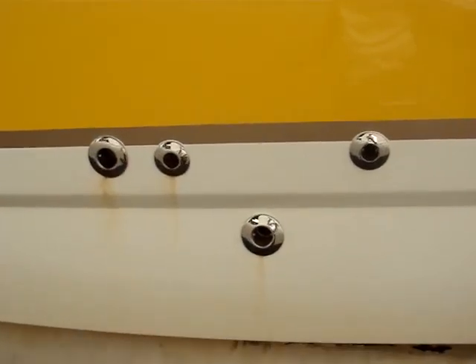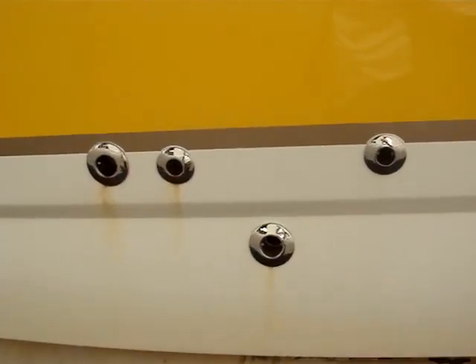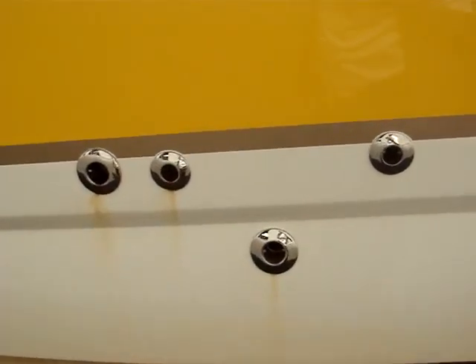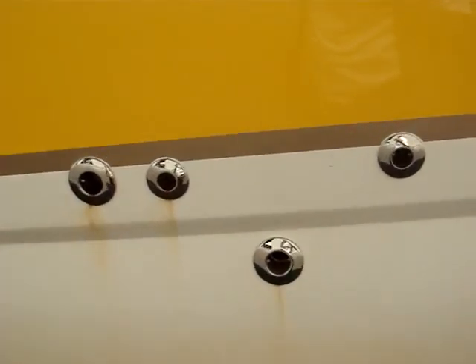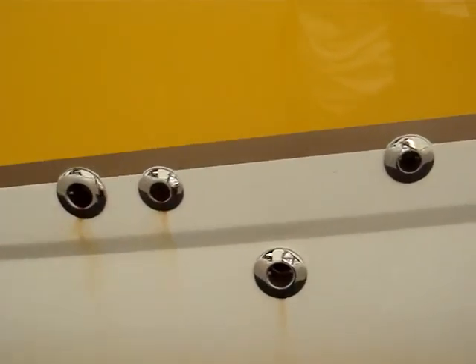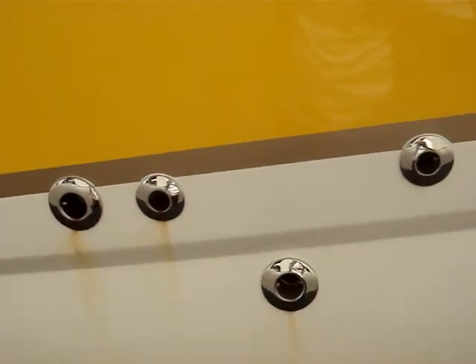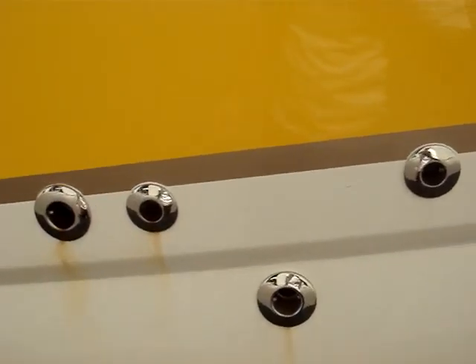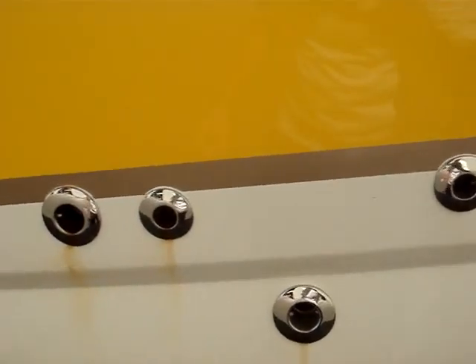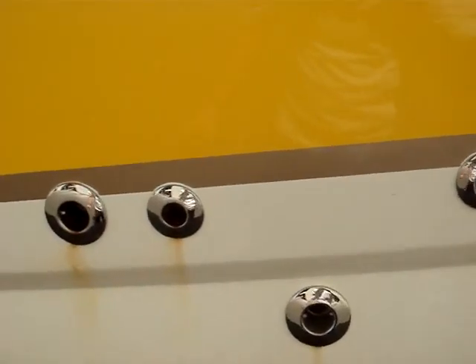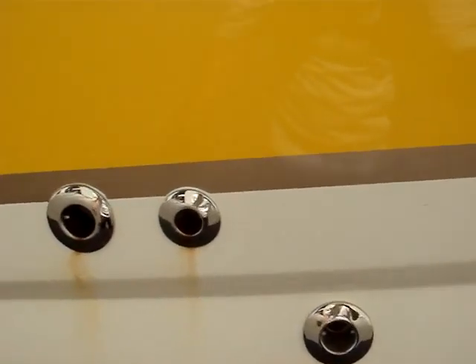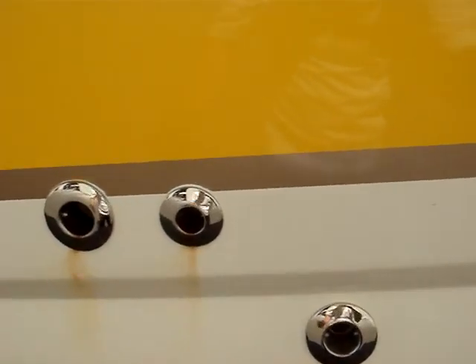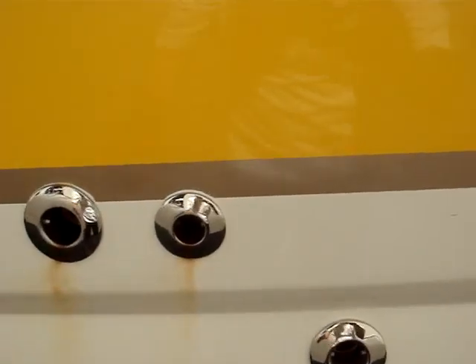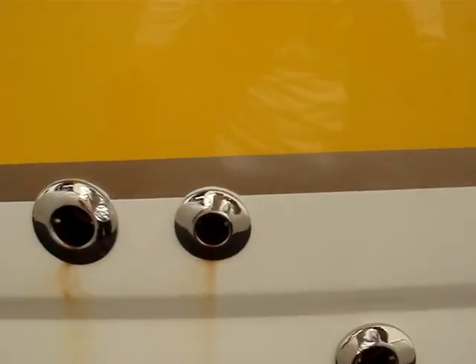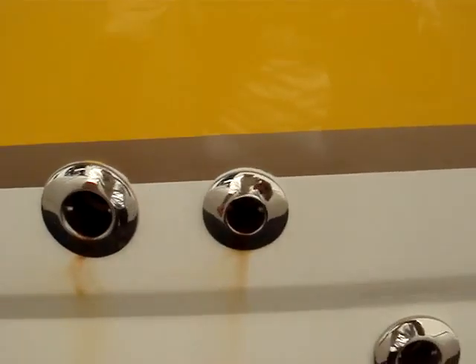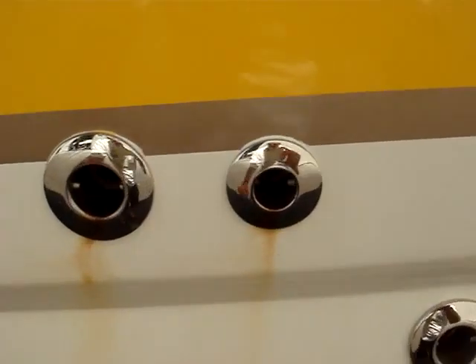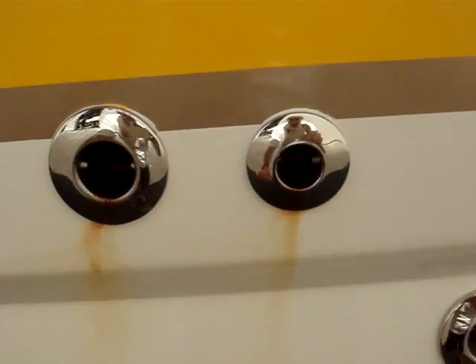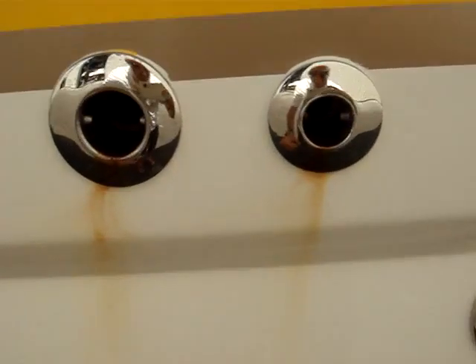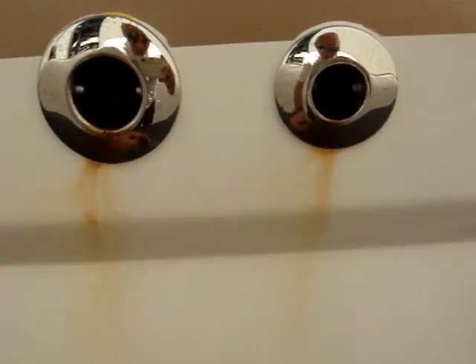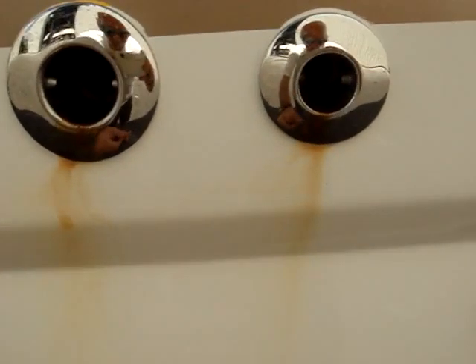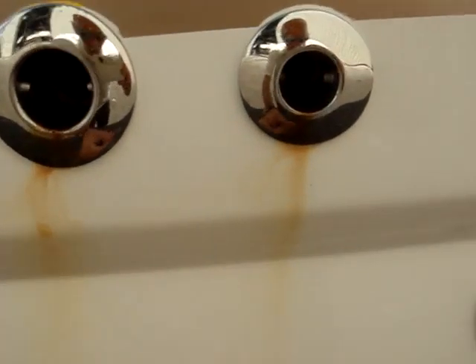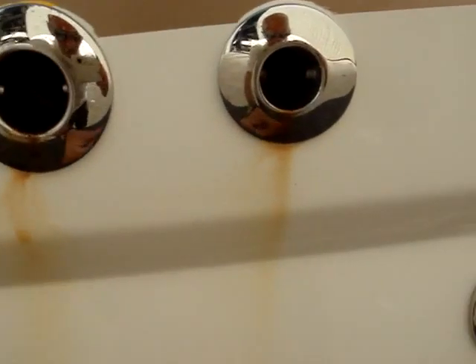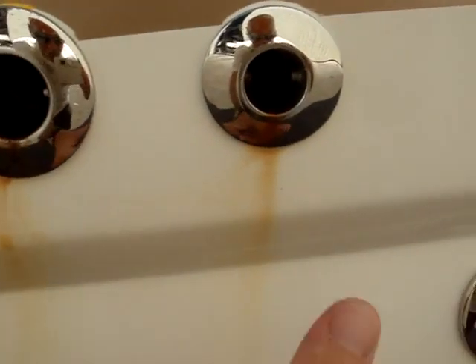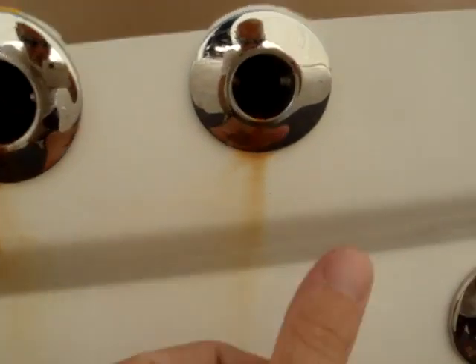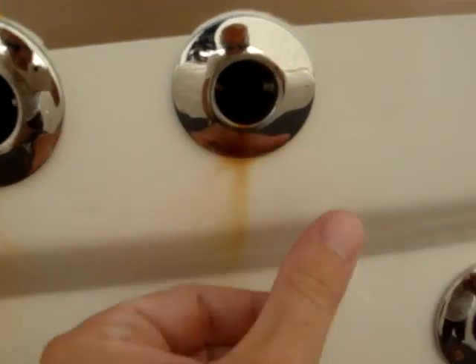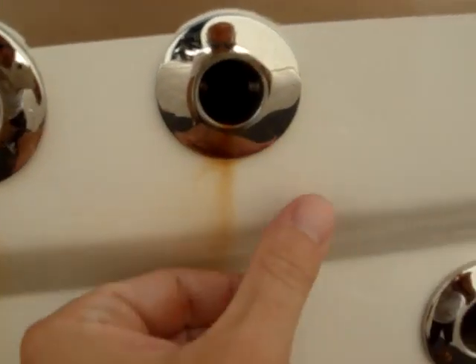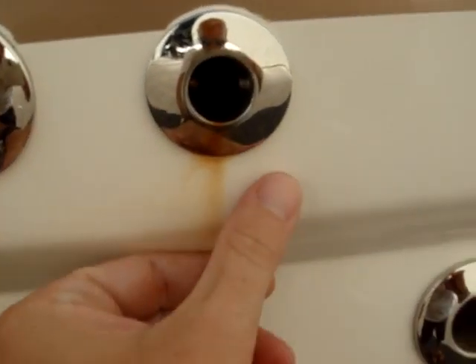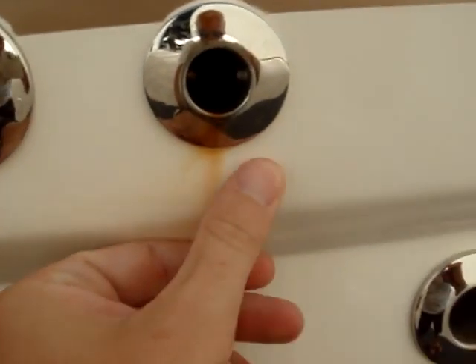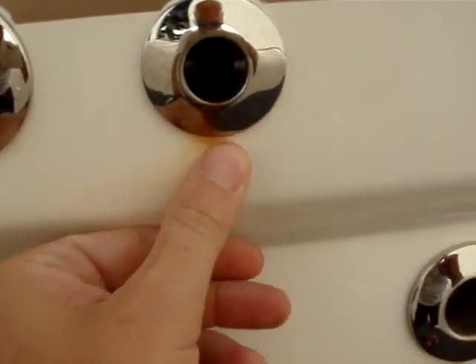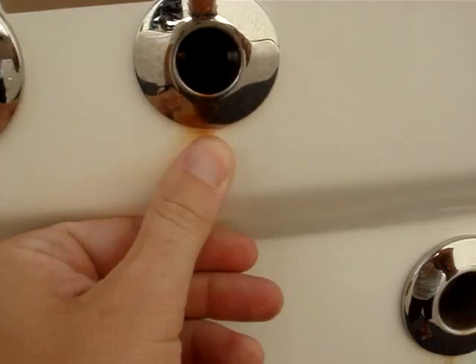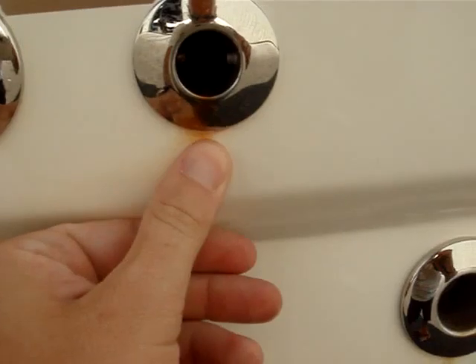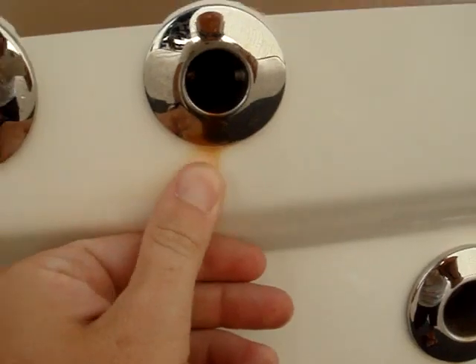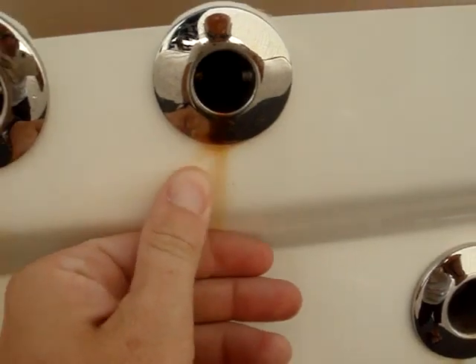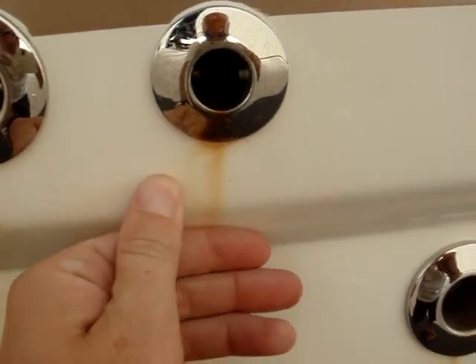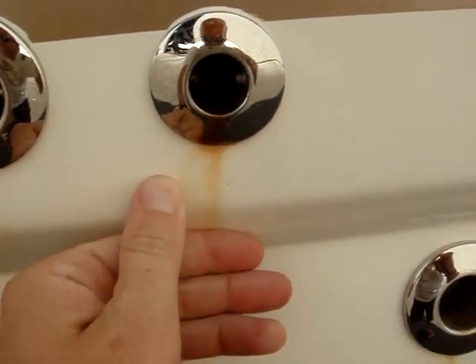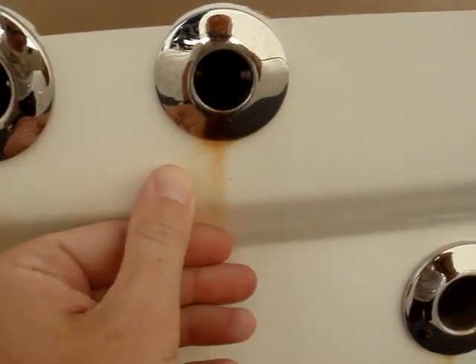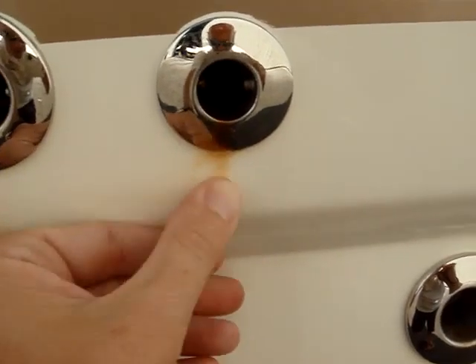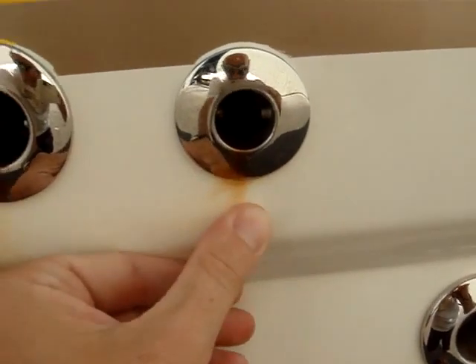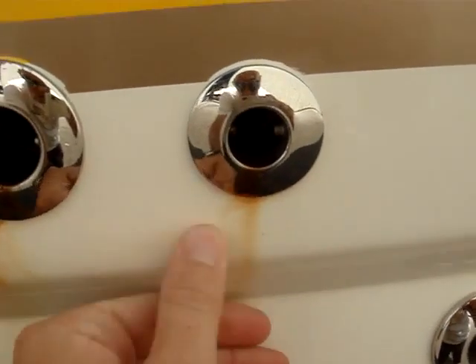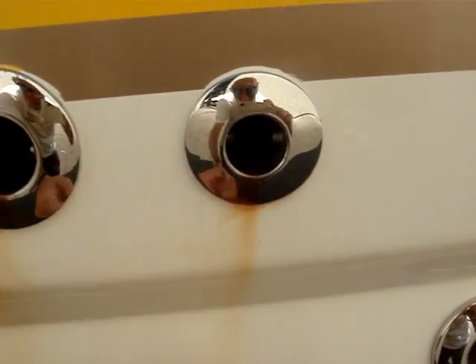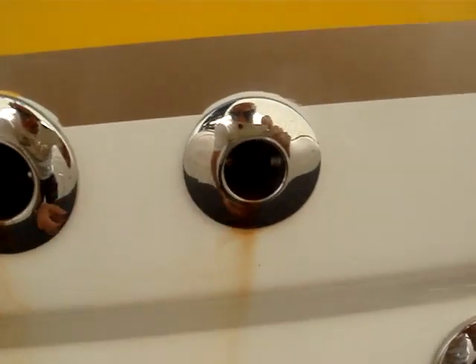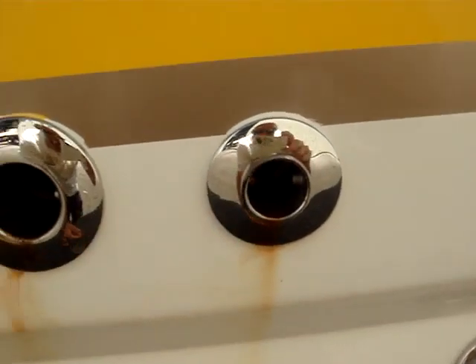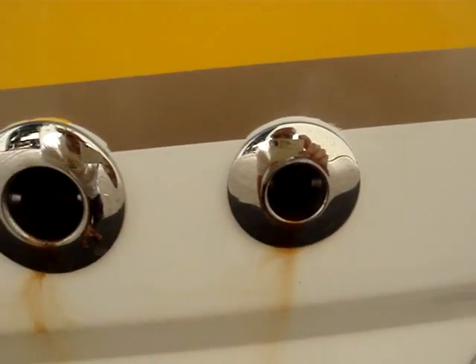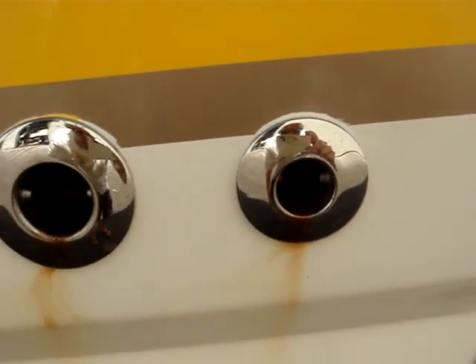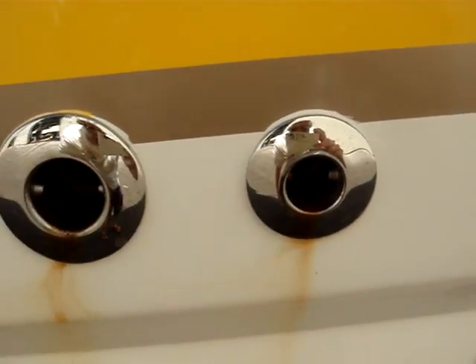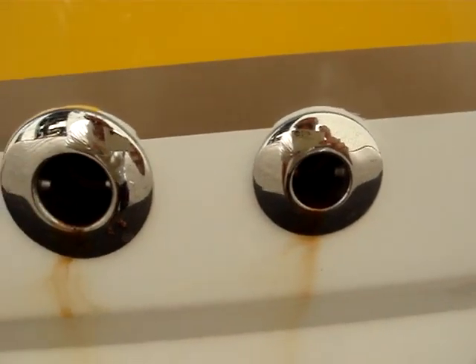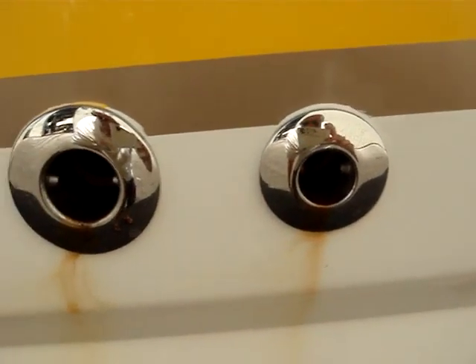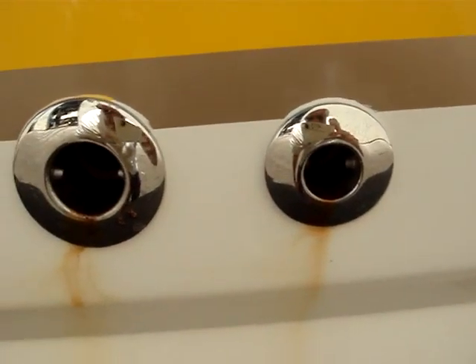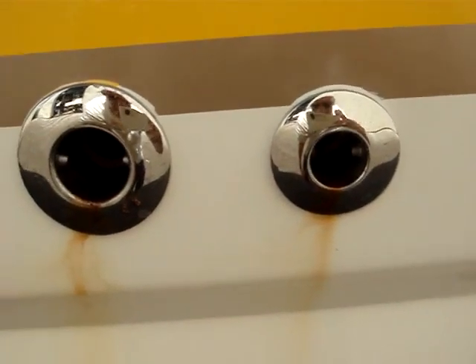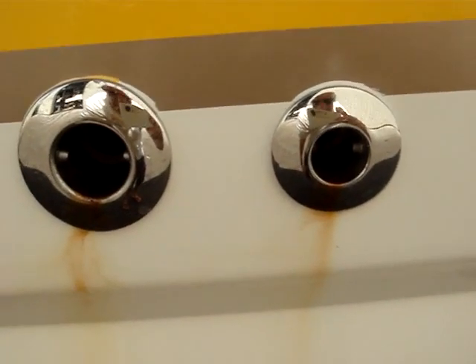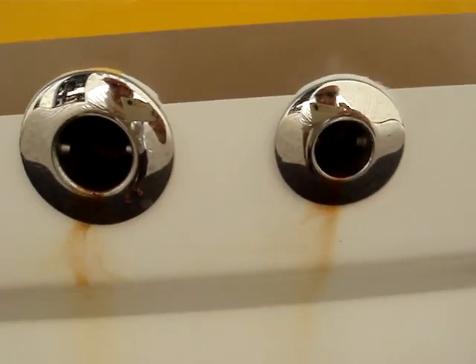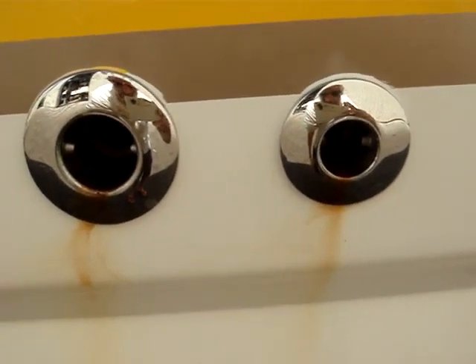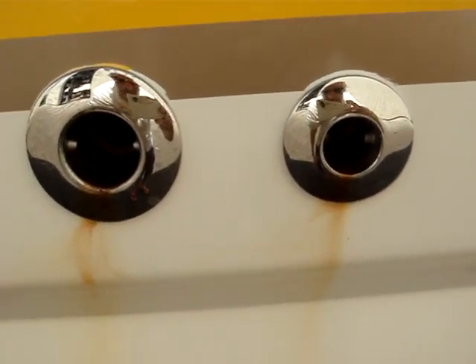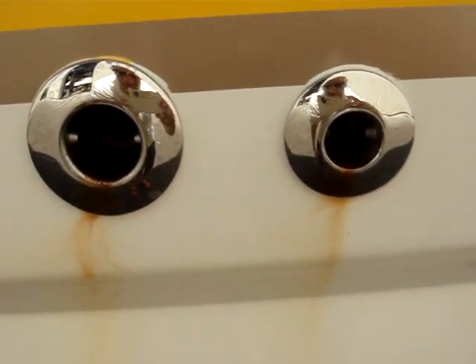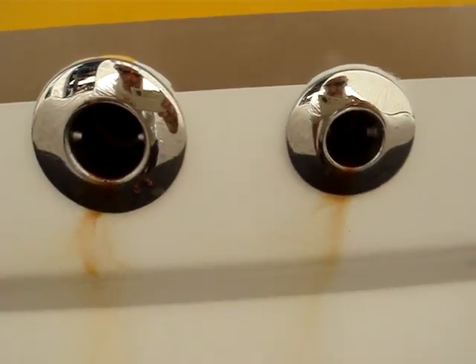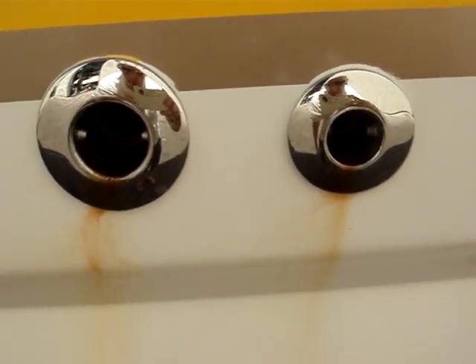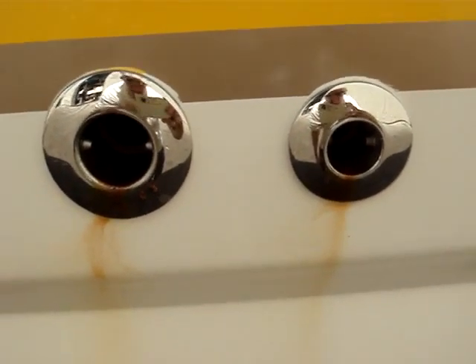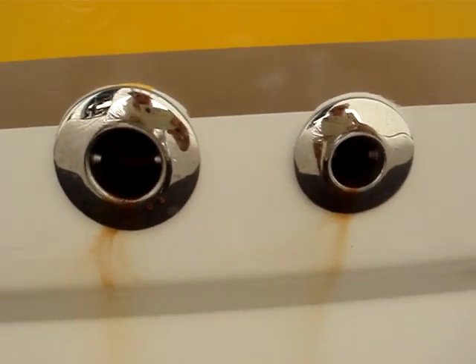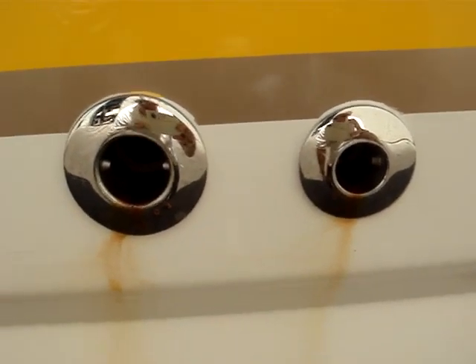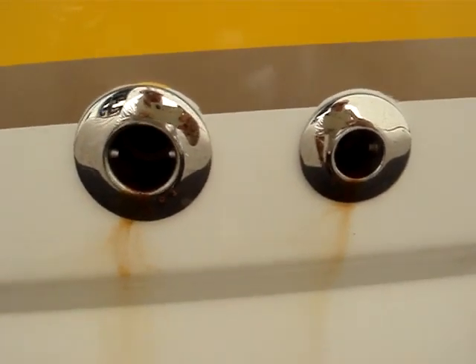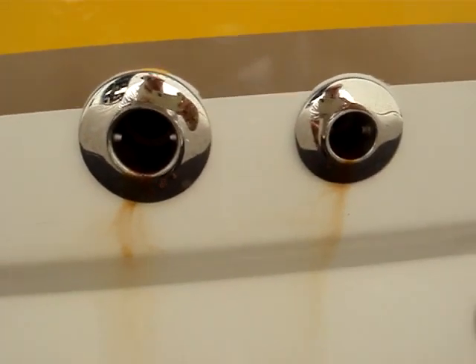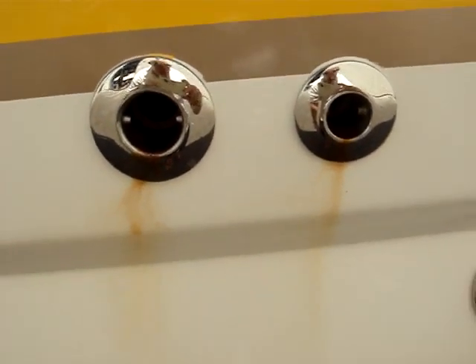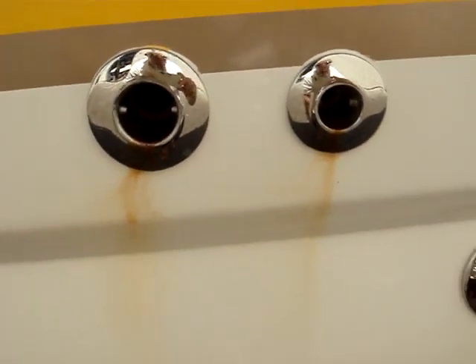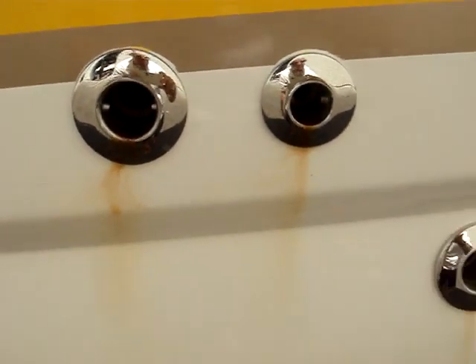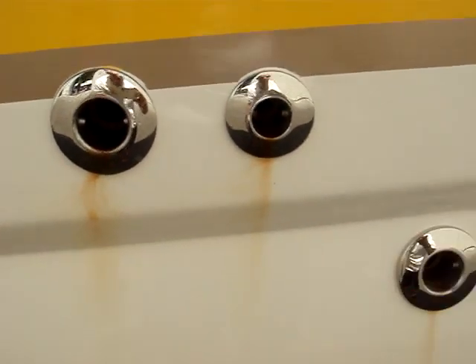You have just a little bit of rust drips right here. Again, with a light acid, those will clean right up.